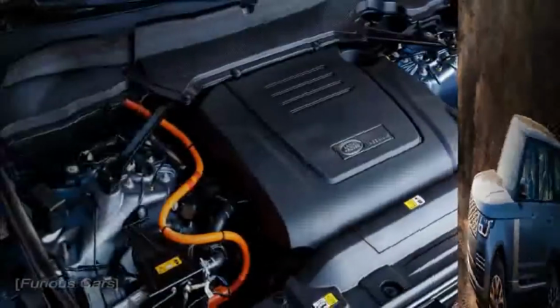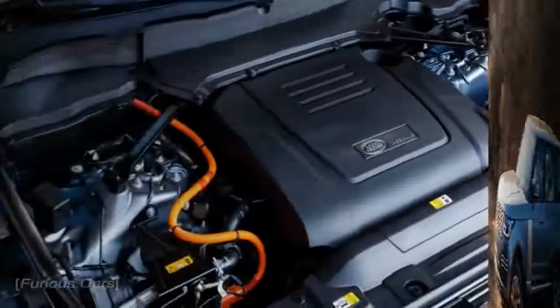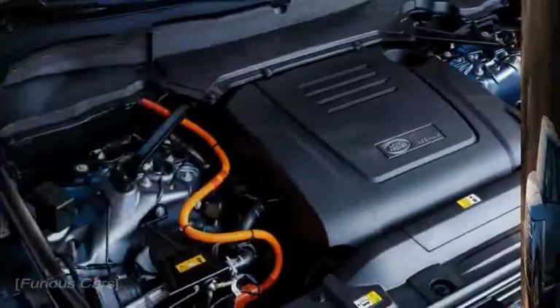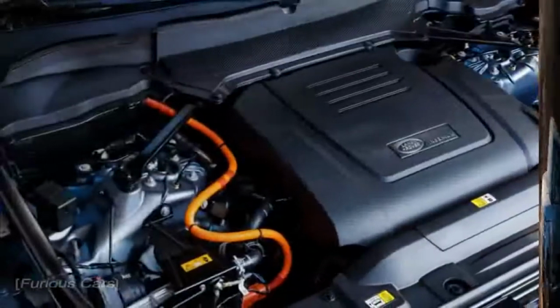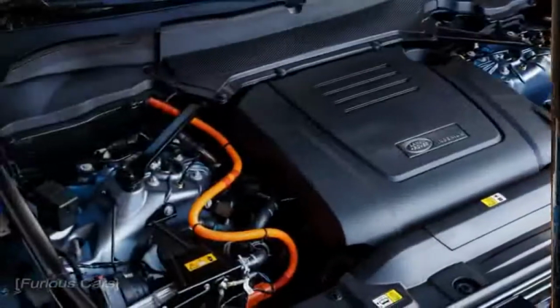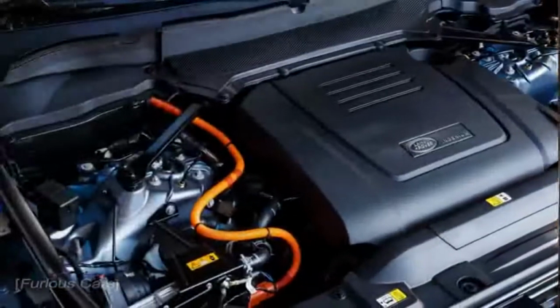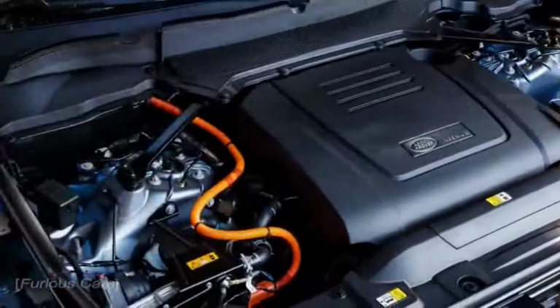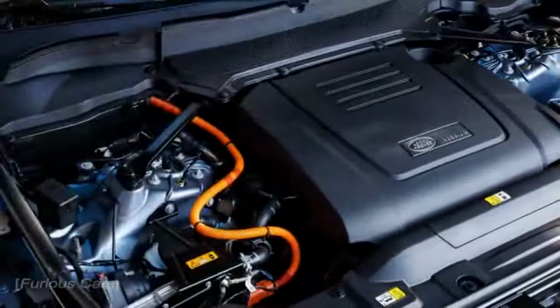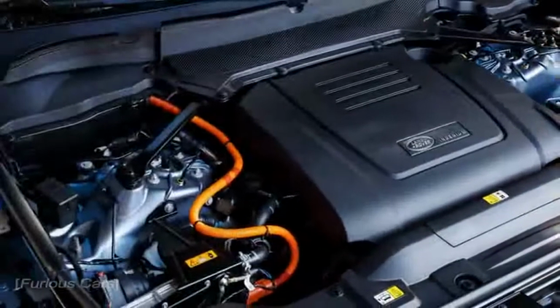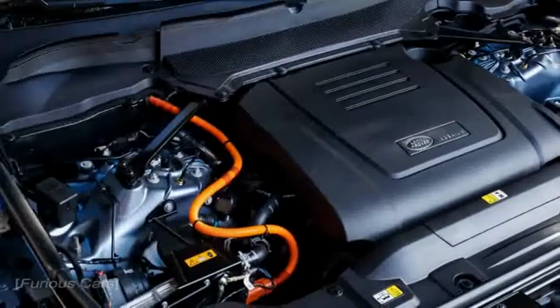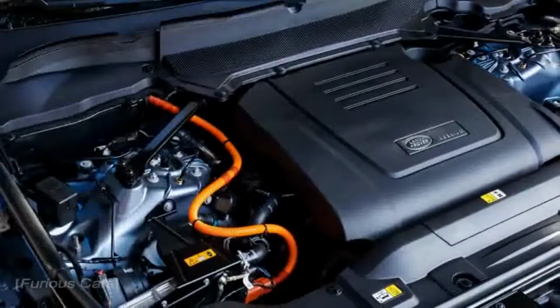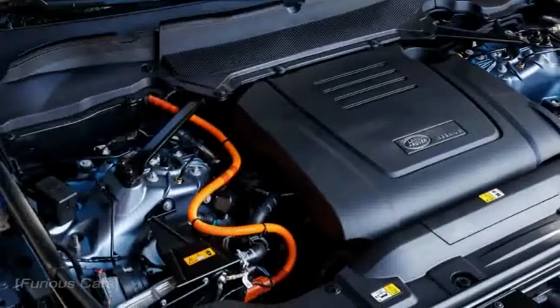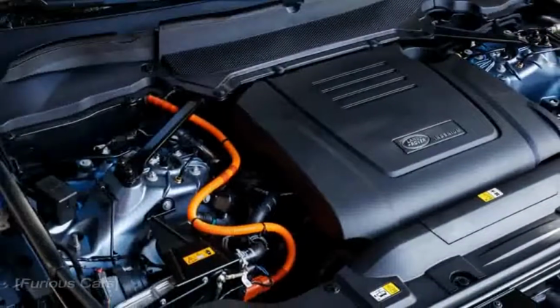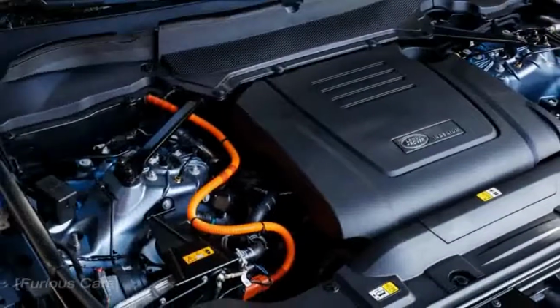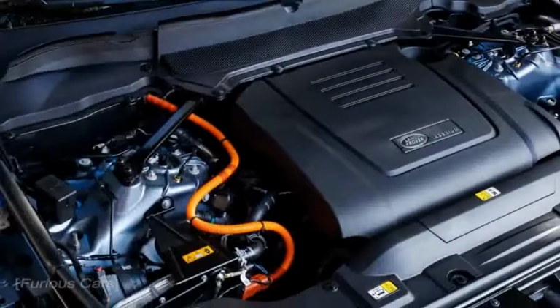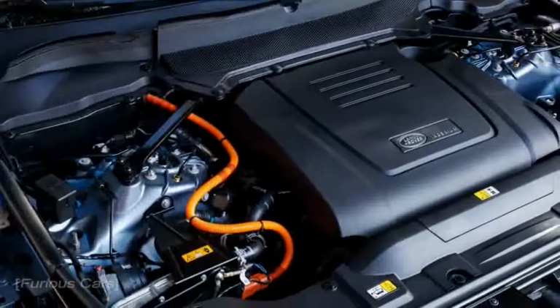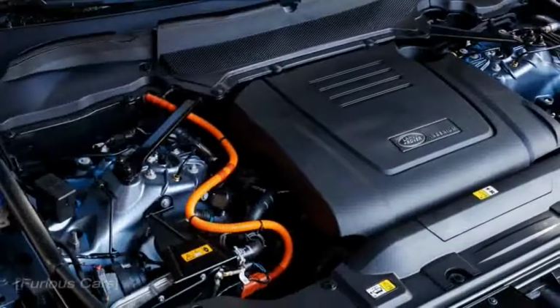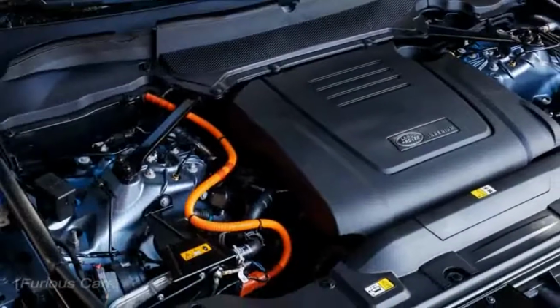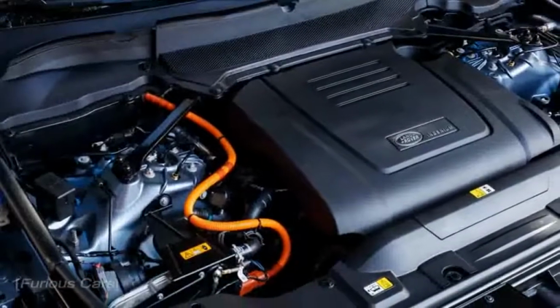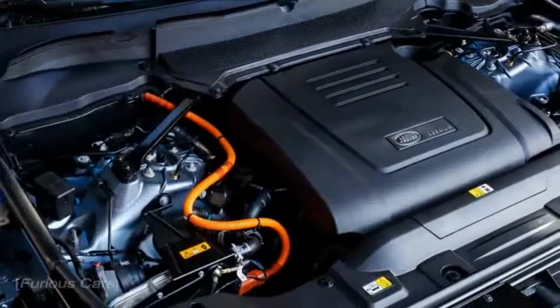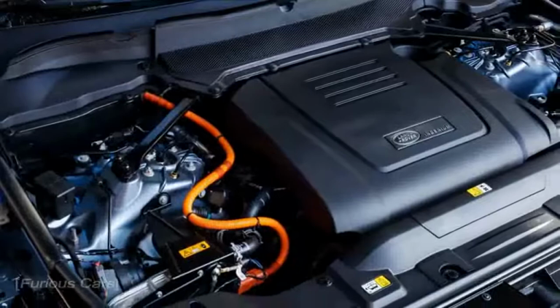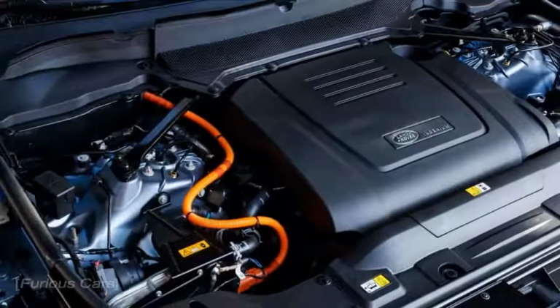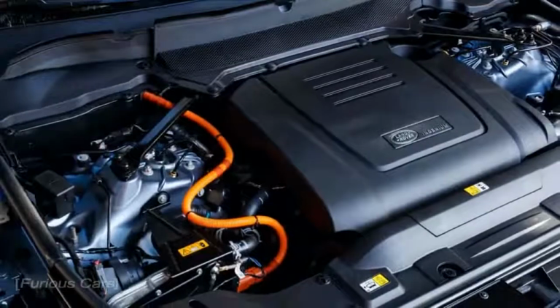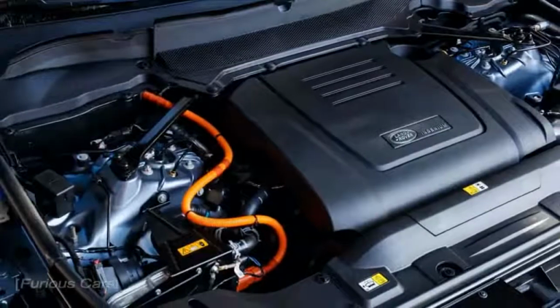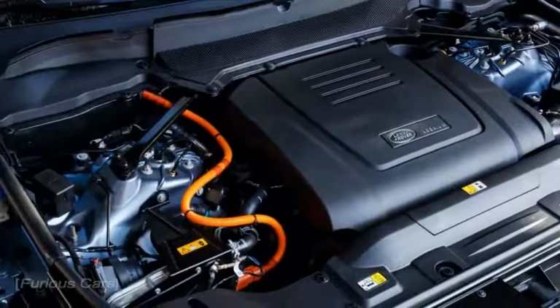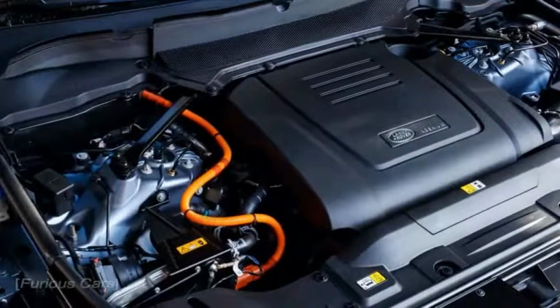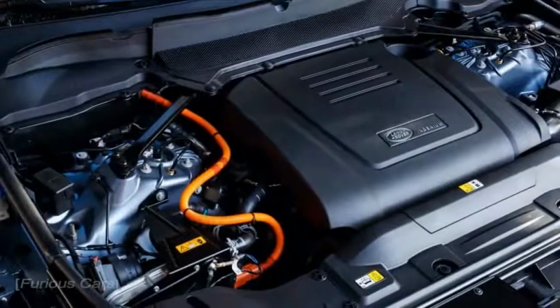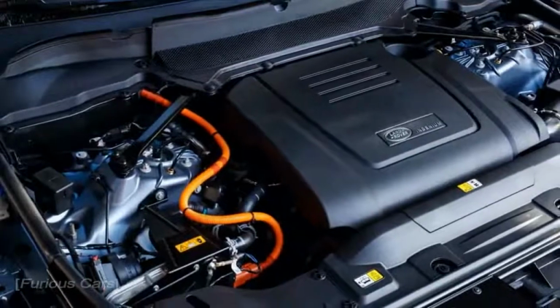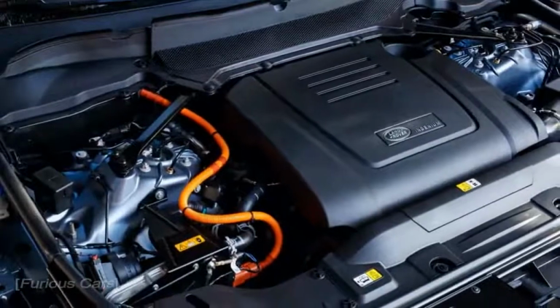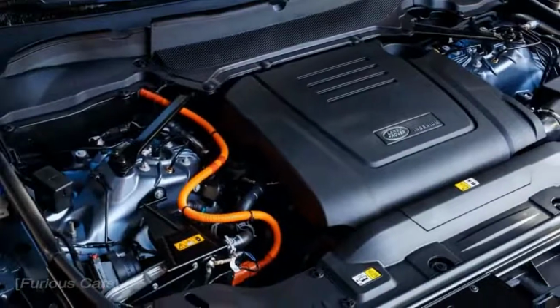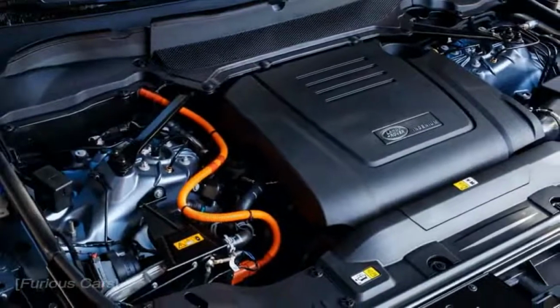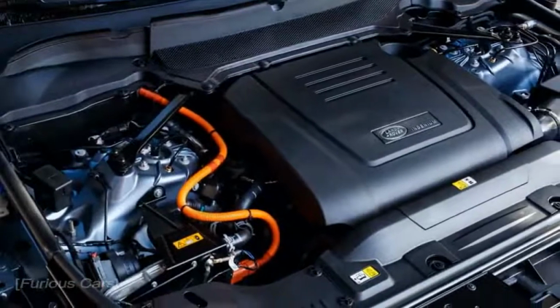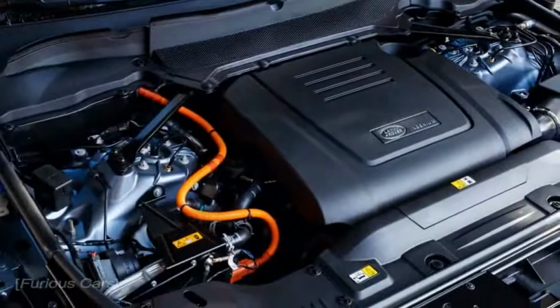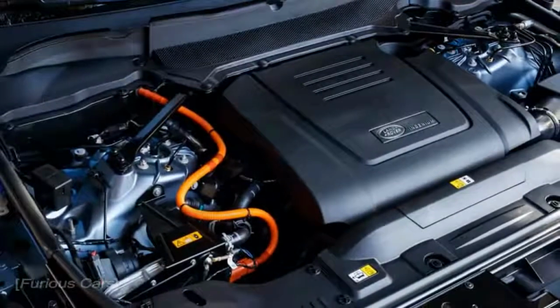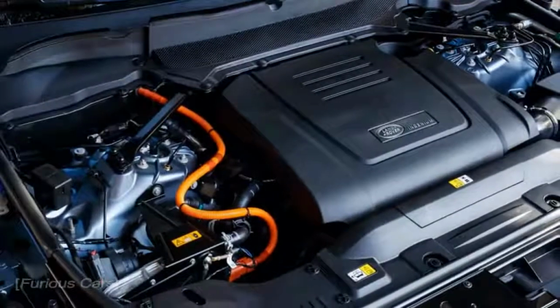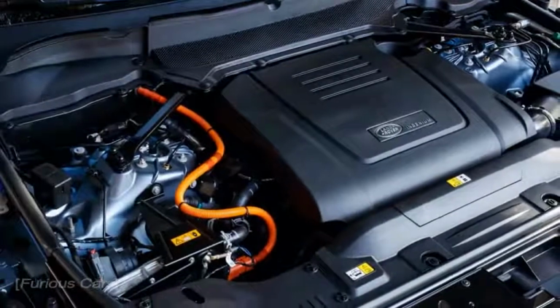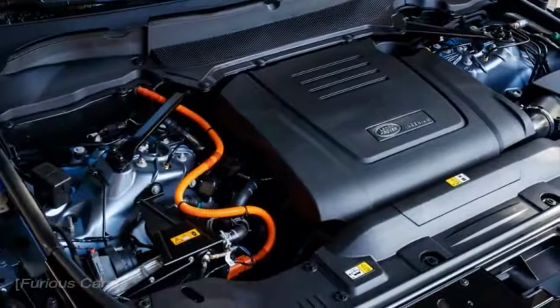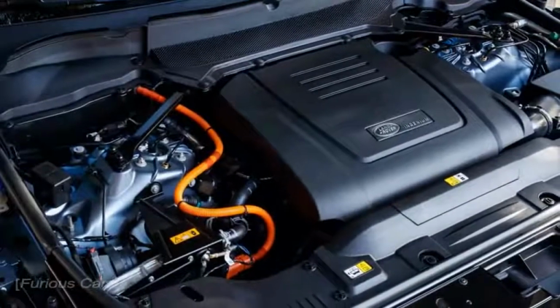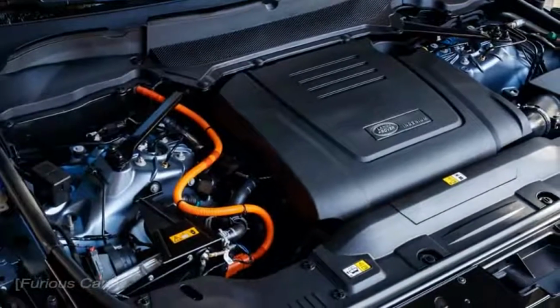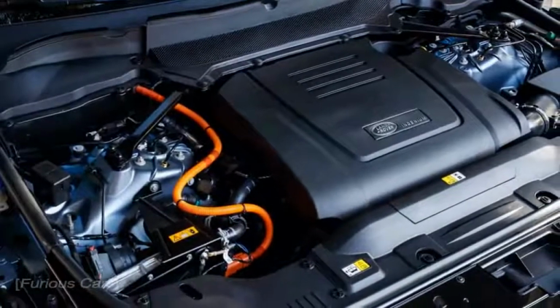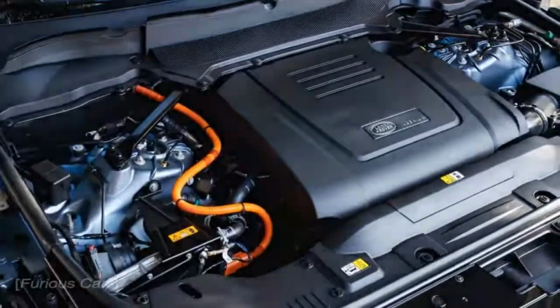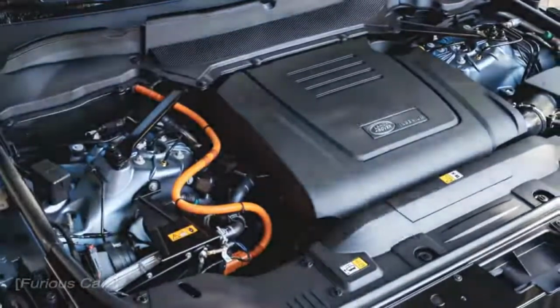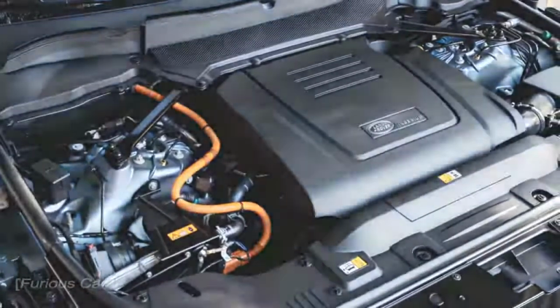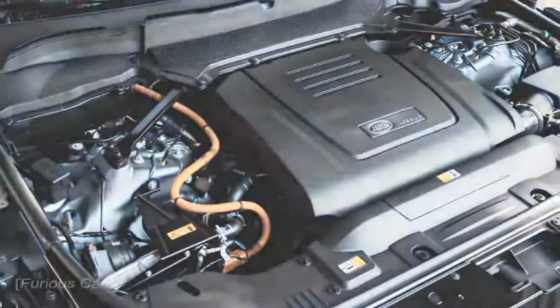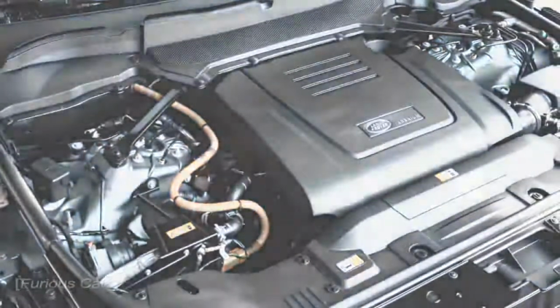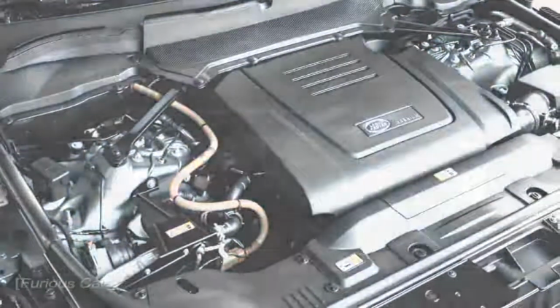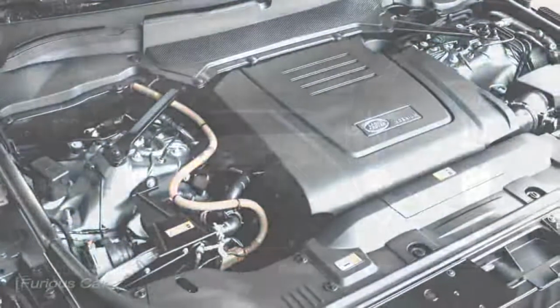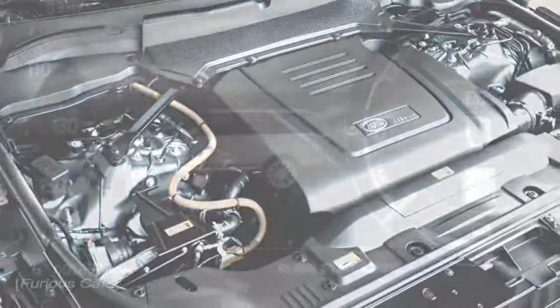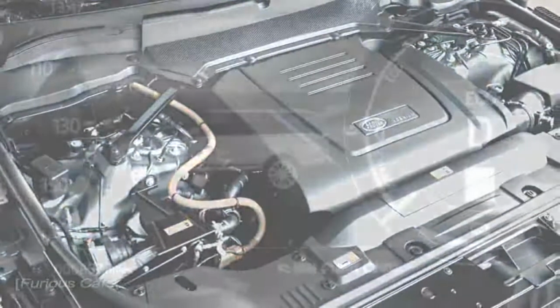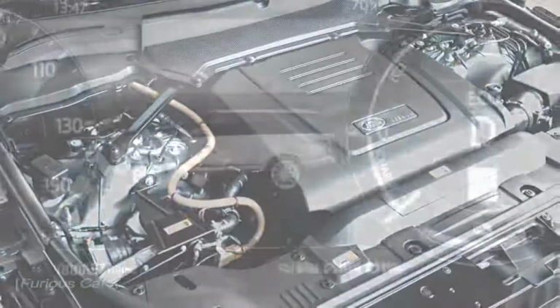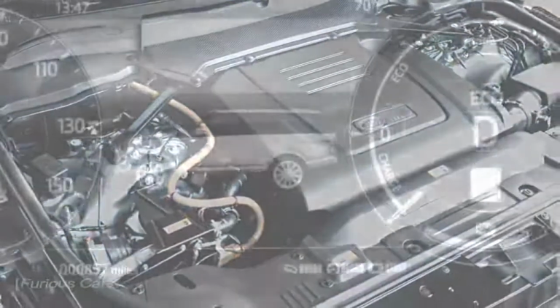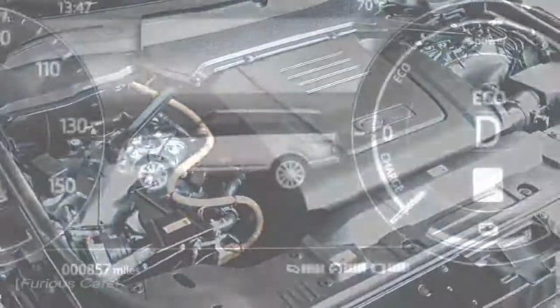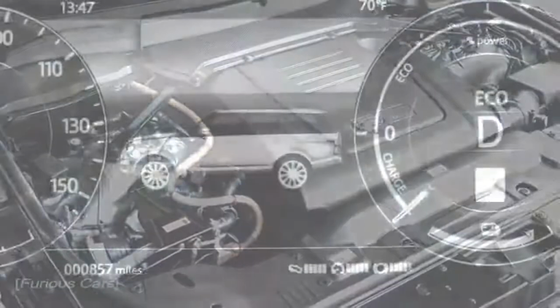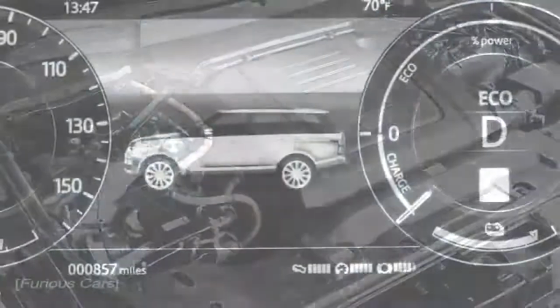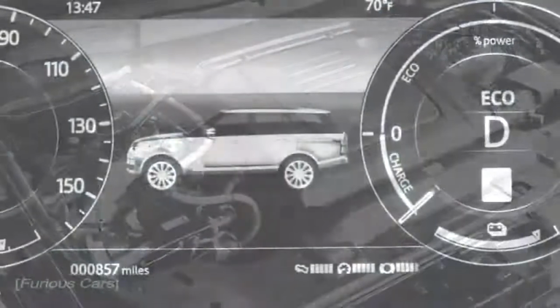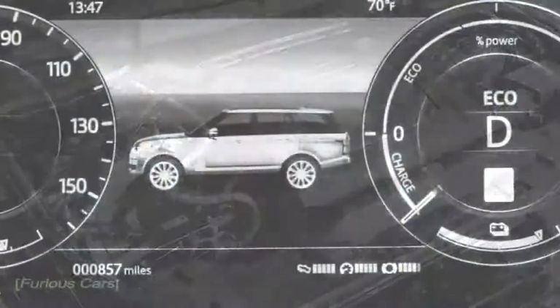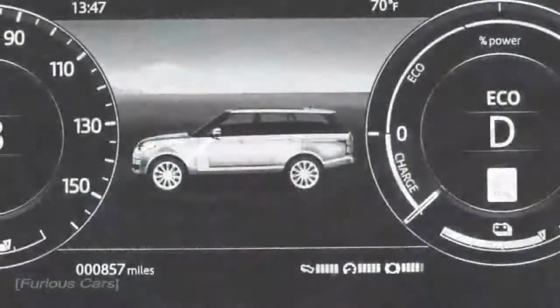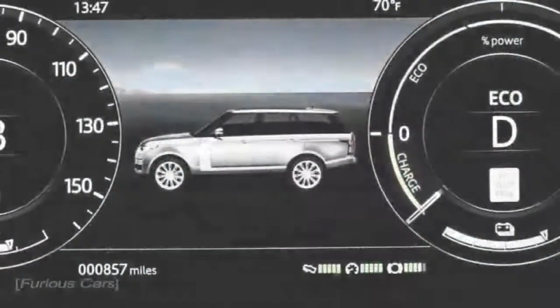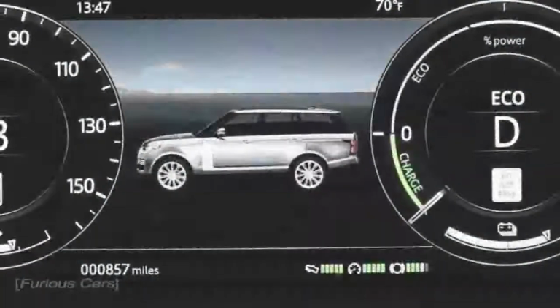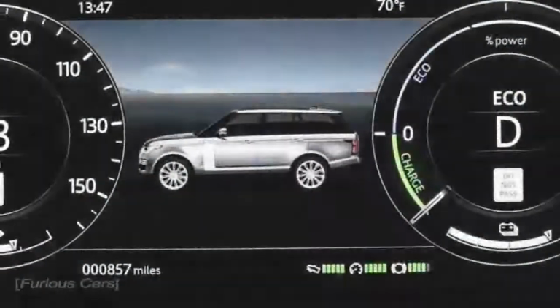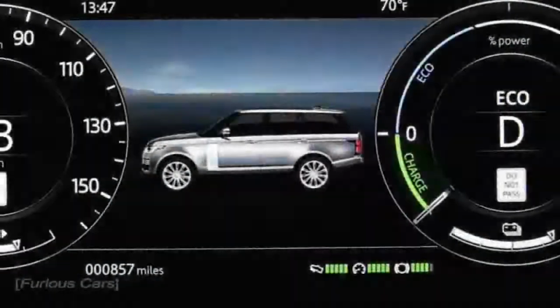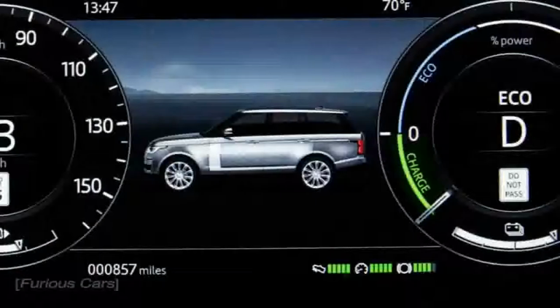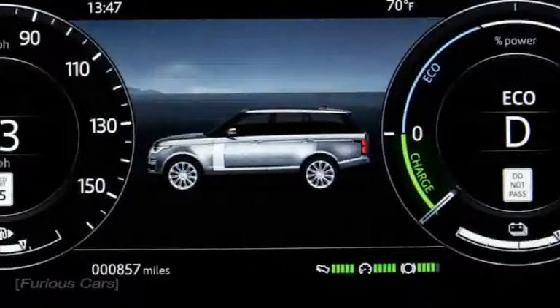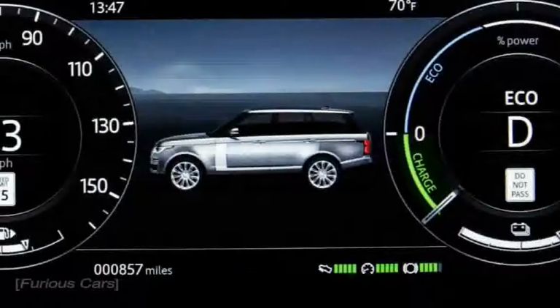Part of that impressive capability is thanks to JLR's new 2.0-liter Ingenium four-cylinder engine.